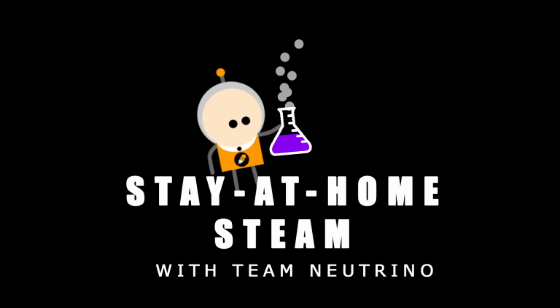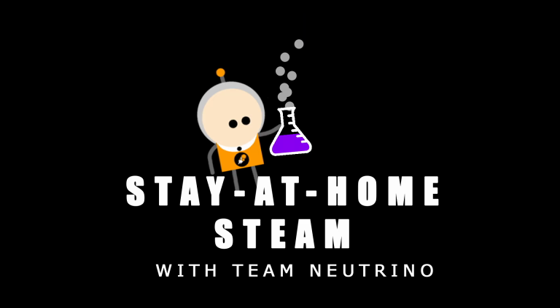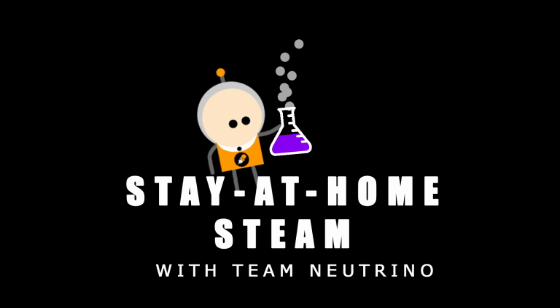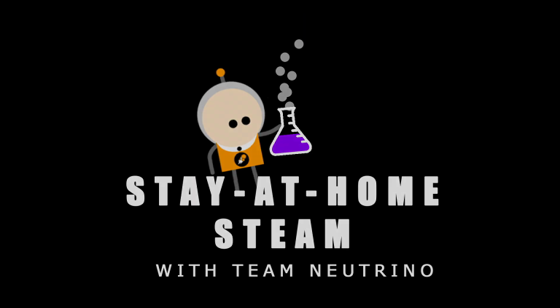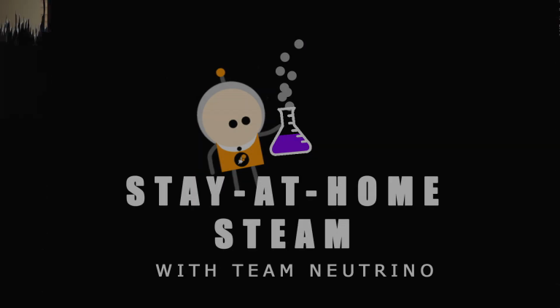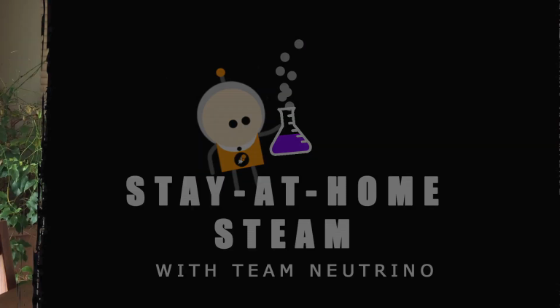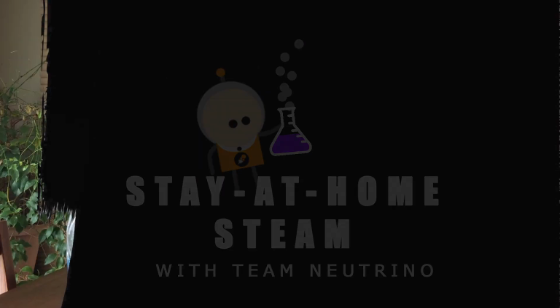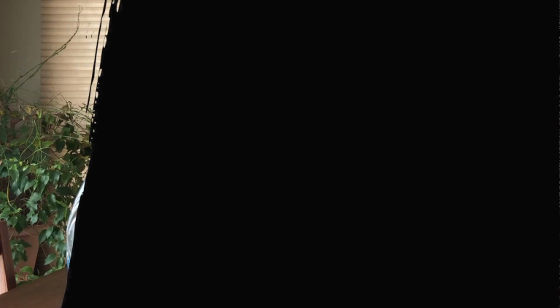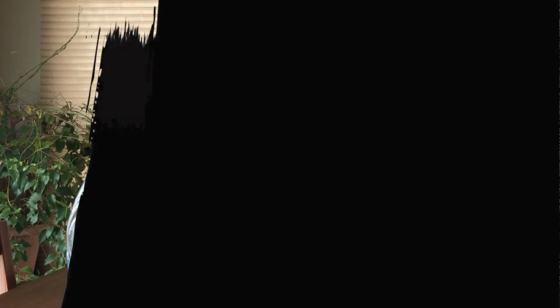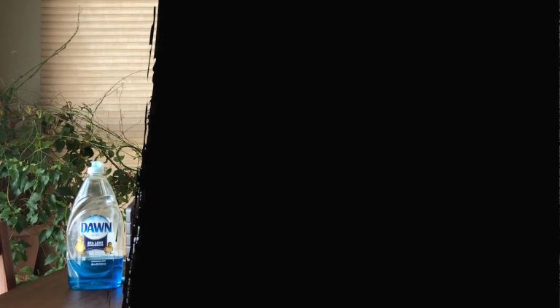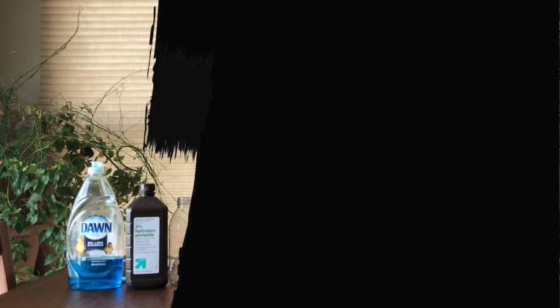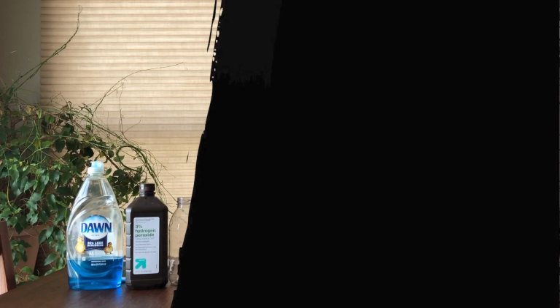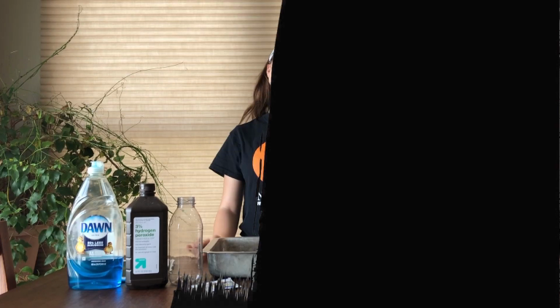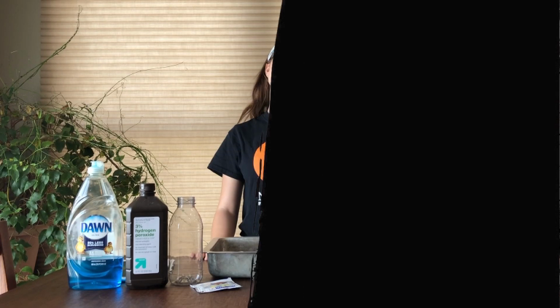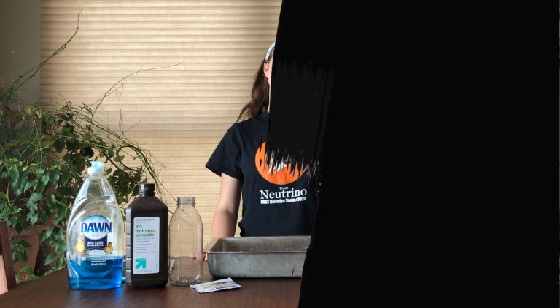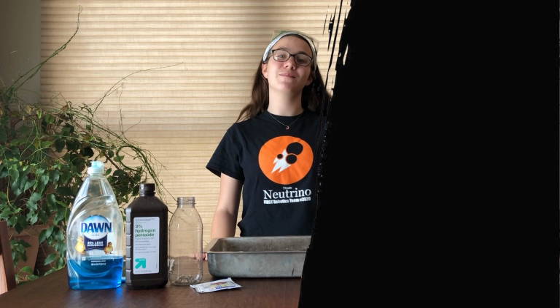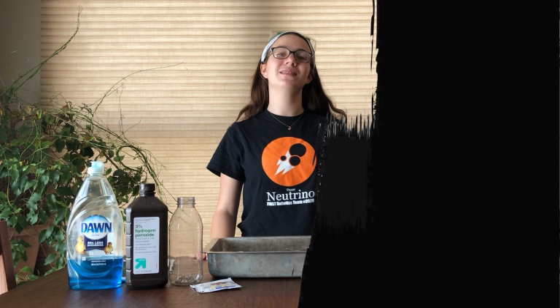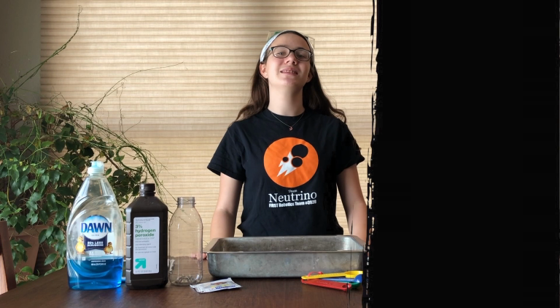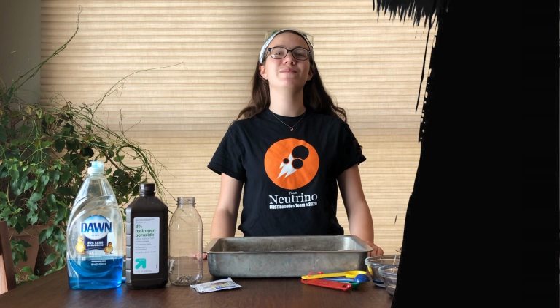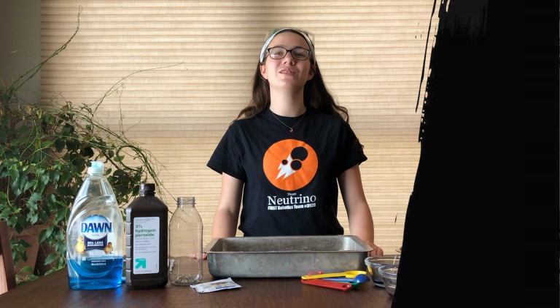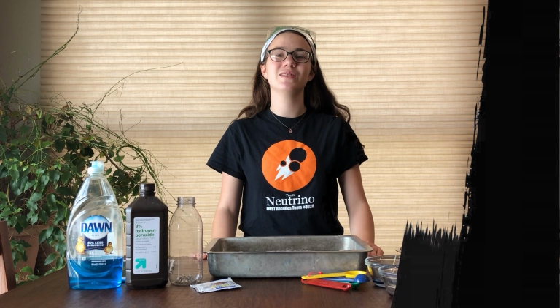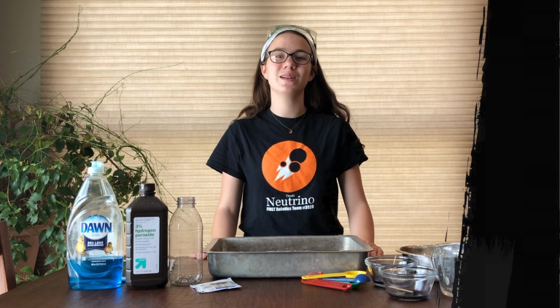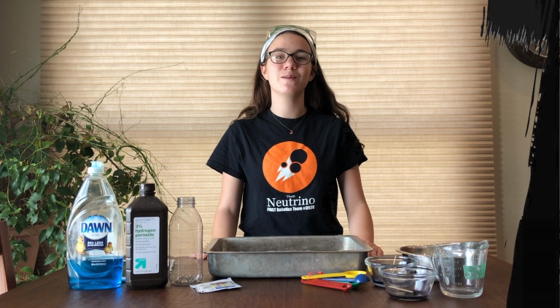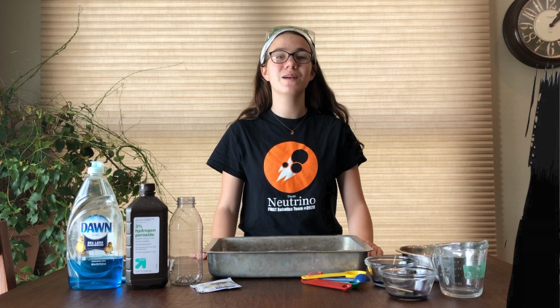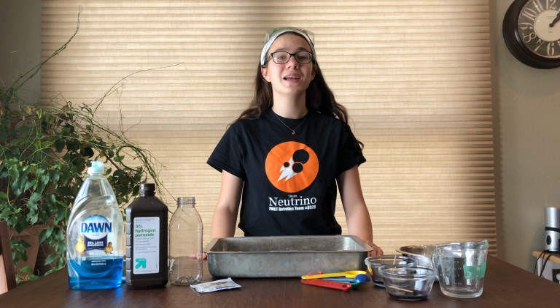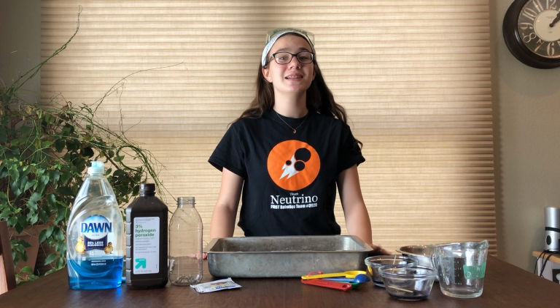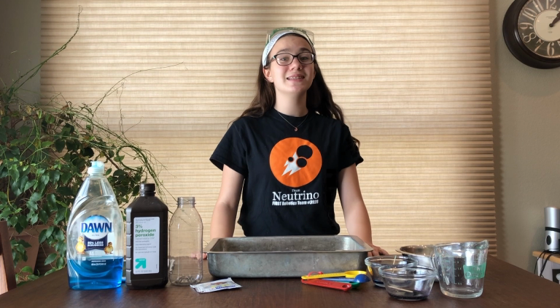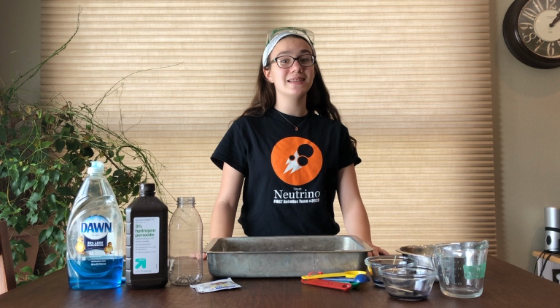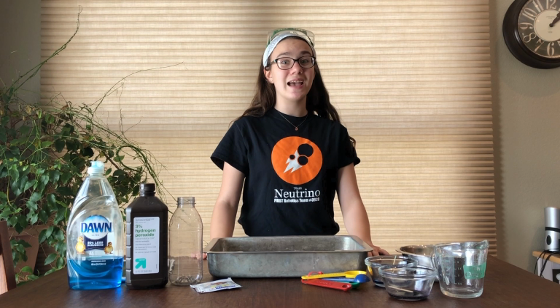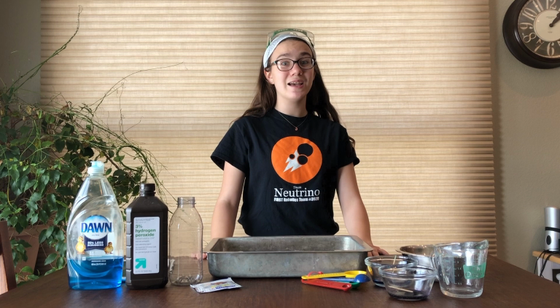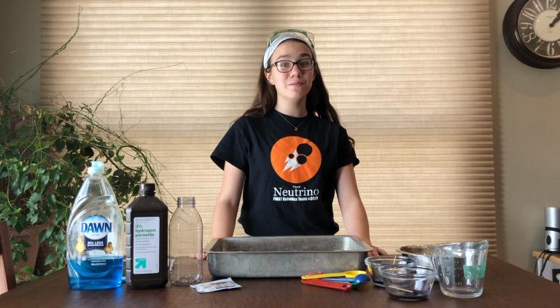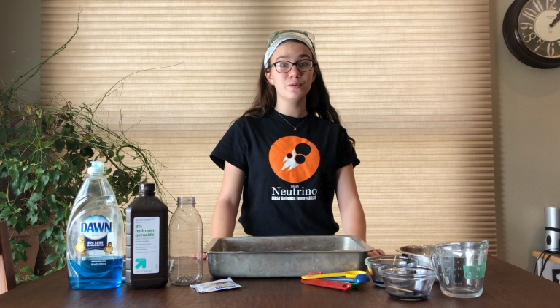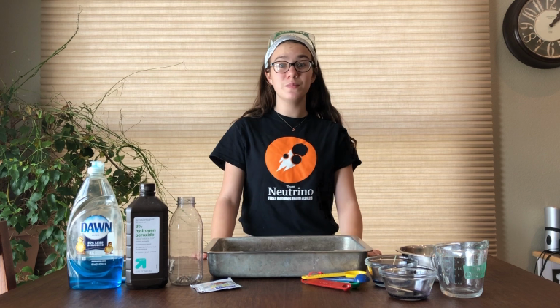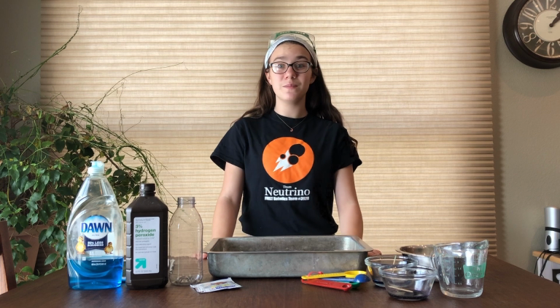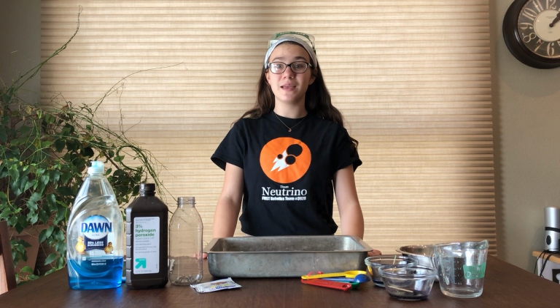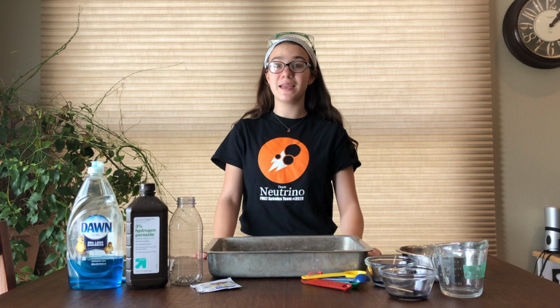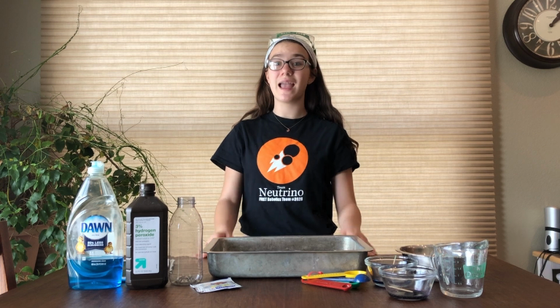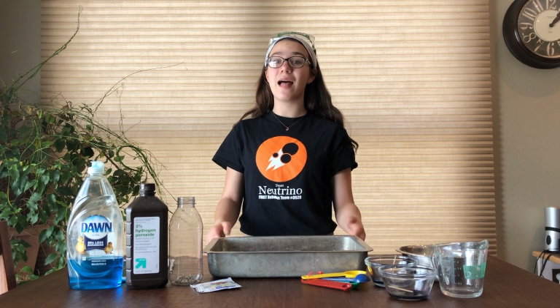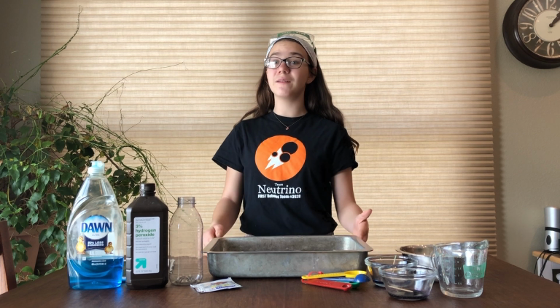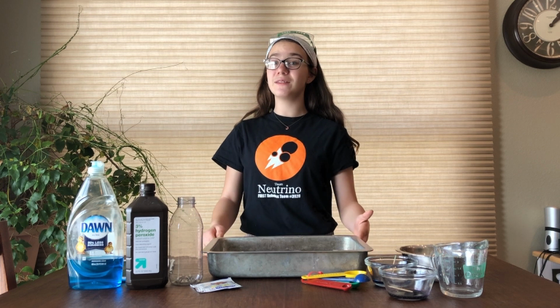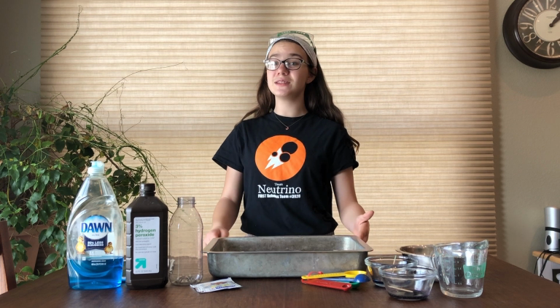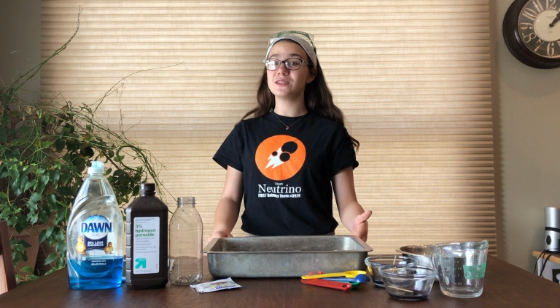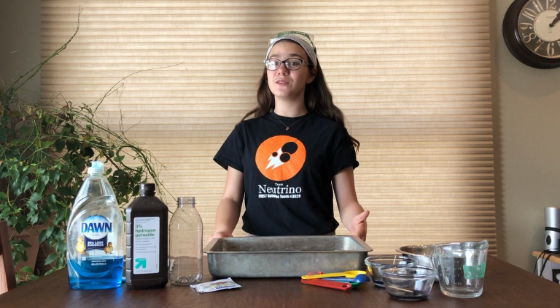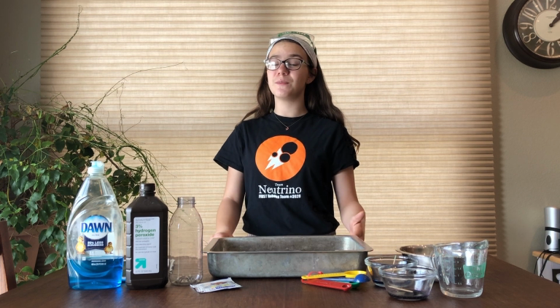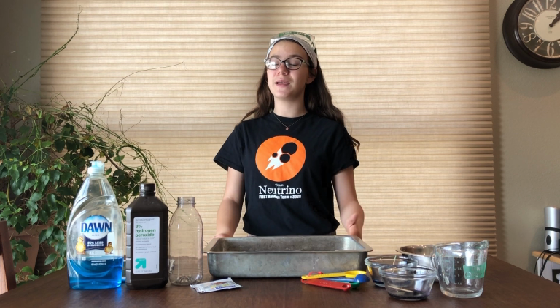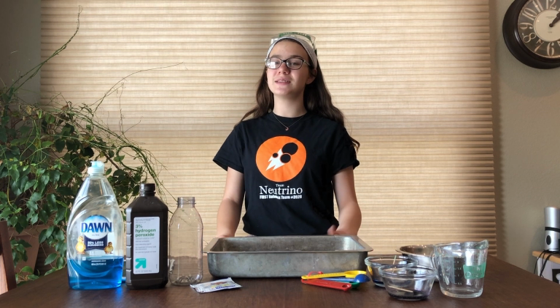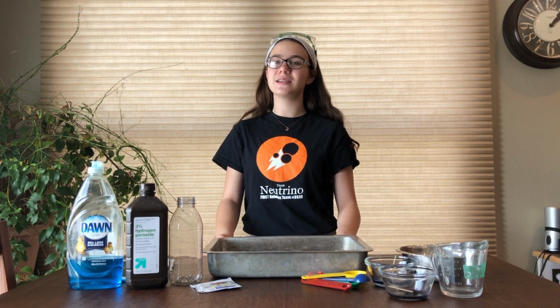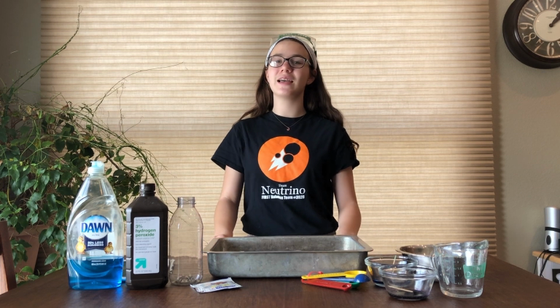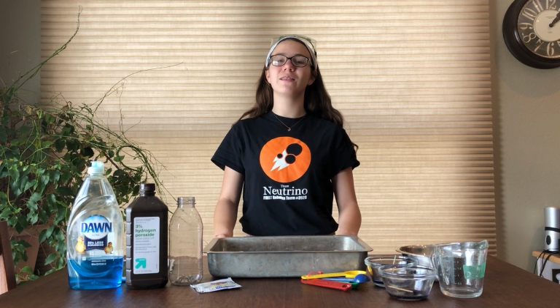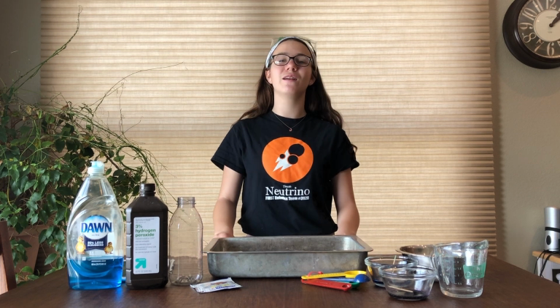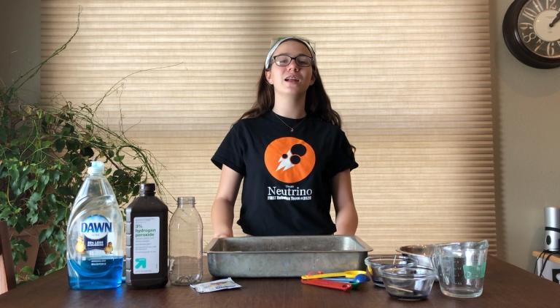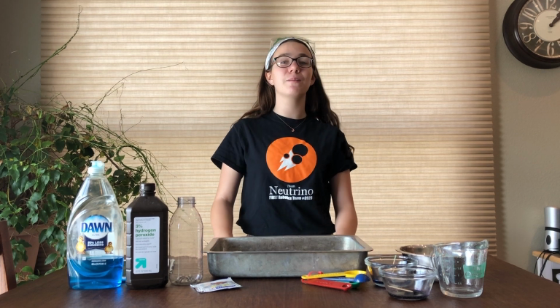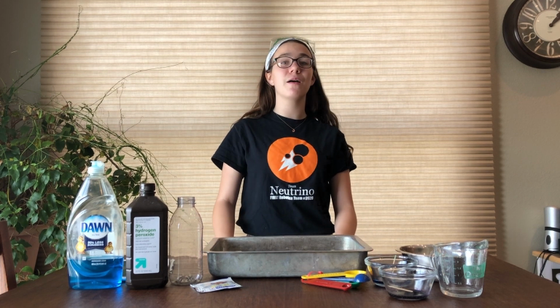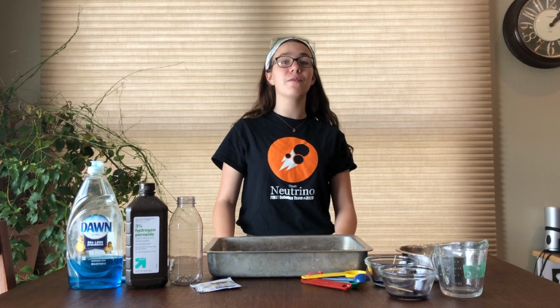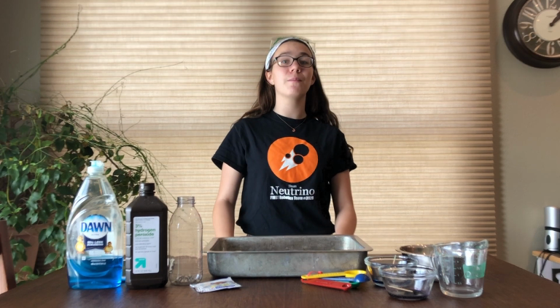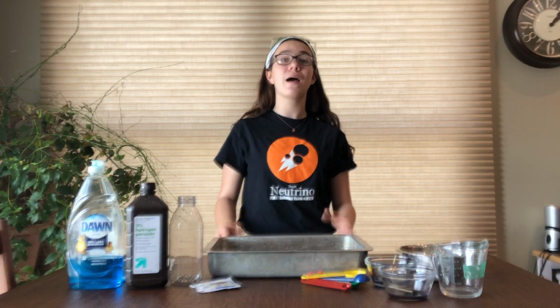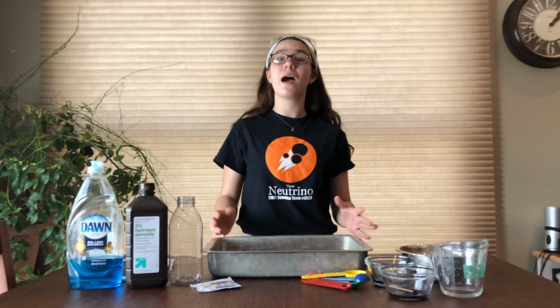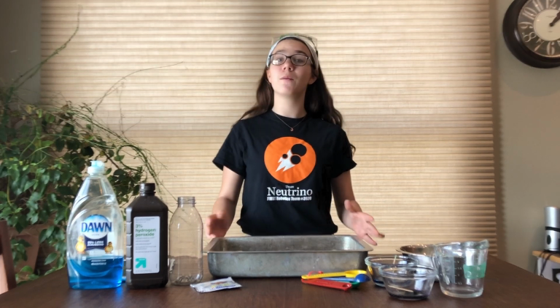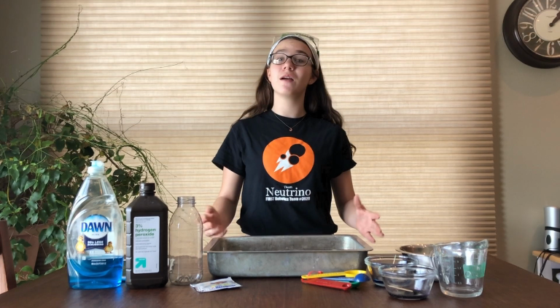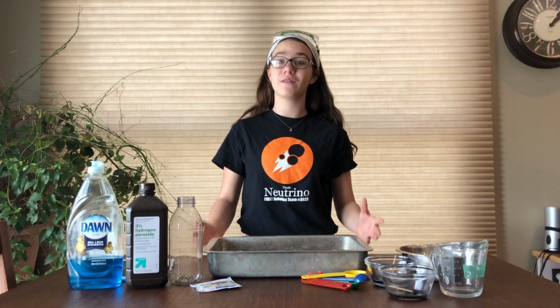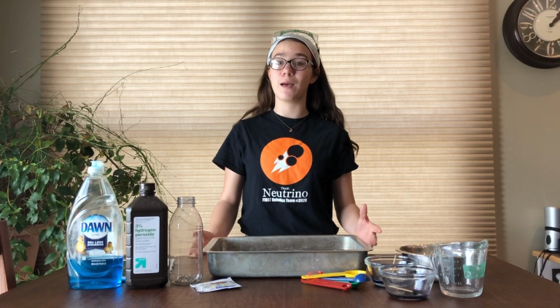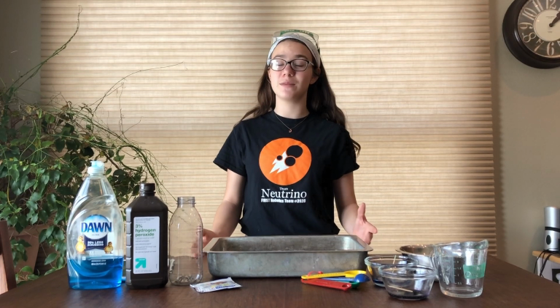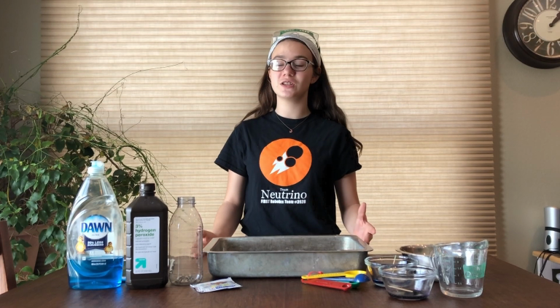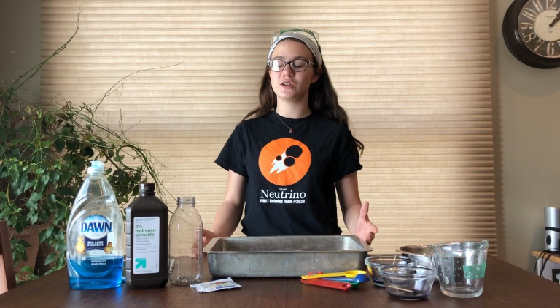Welcome to Stay at Home STEAM with Team Neutrino. Today we will be making elephant's toothpaste and learning about the power of chemistry.